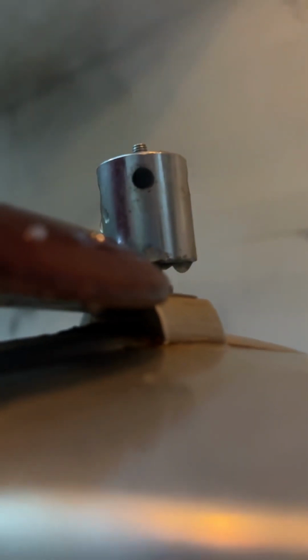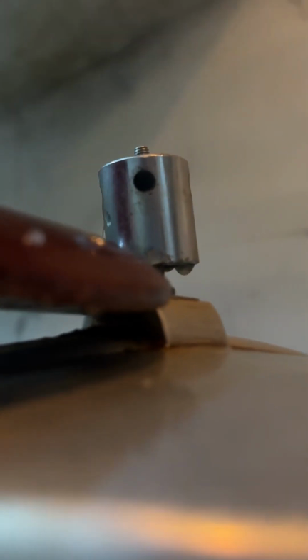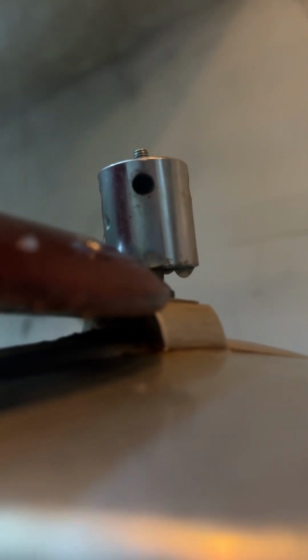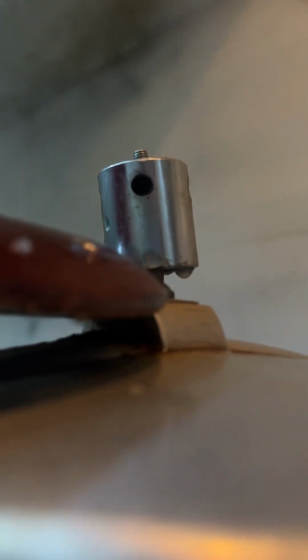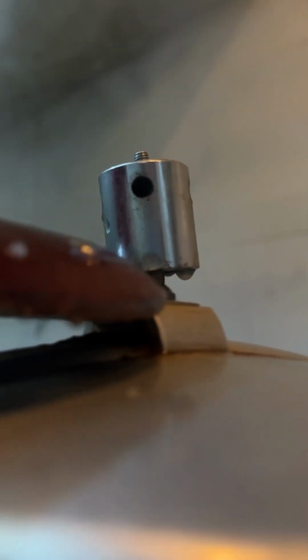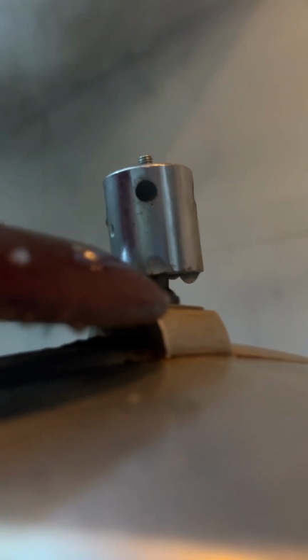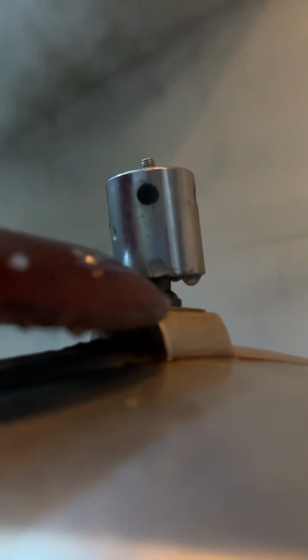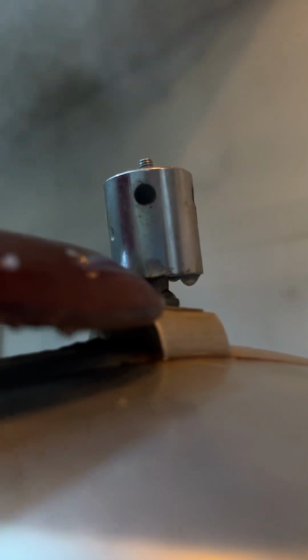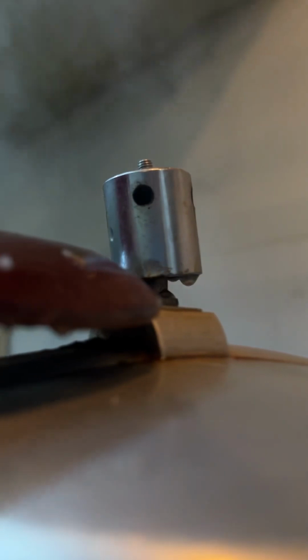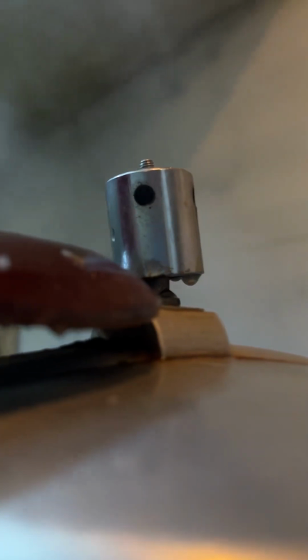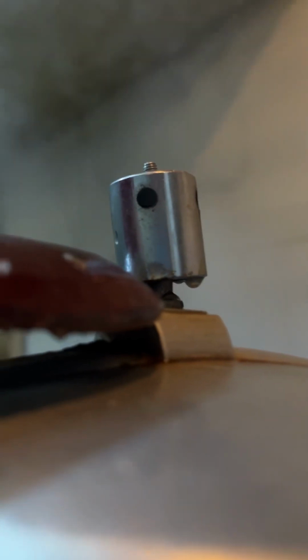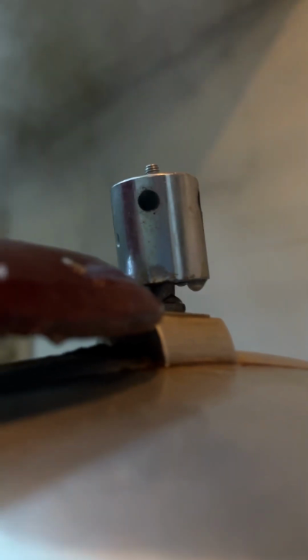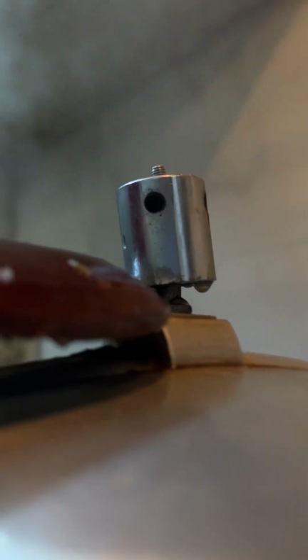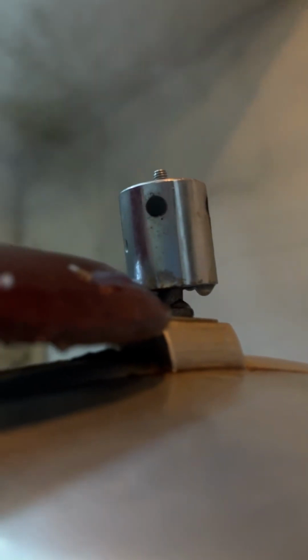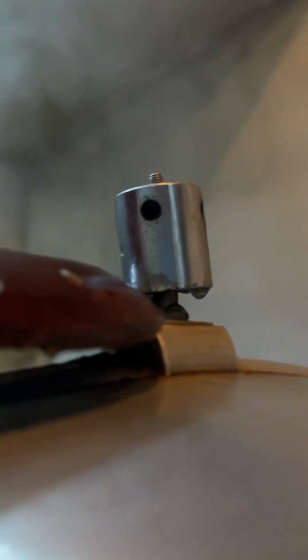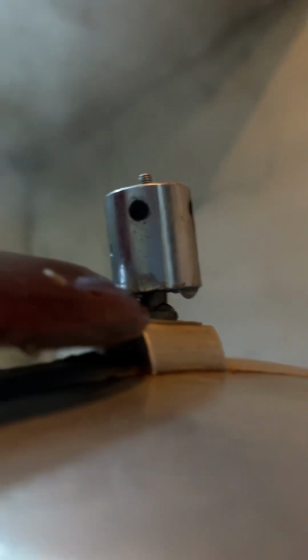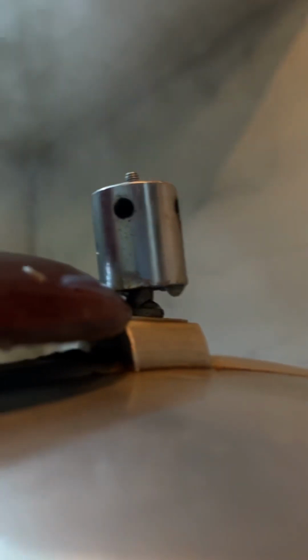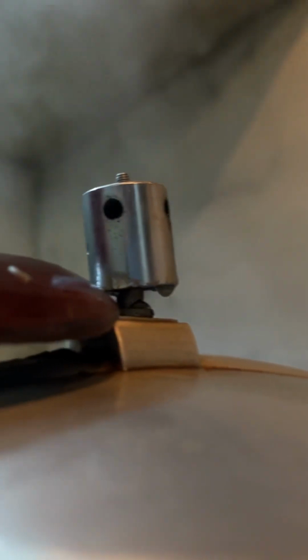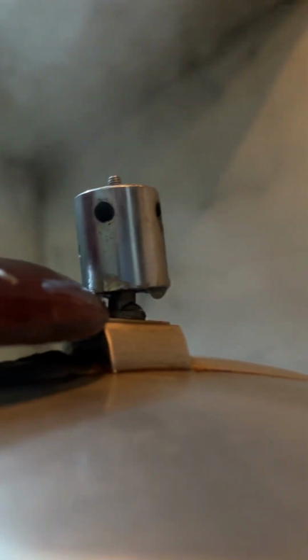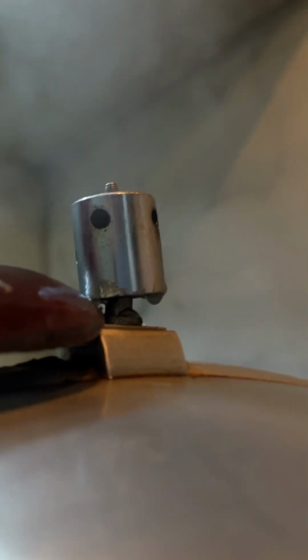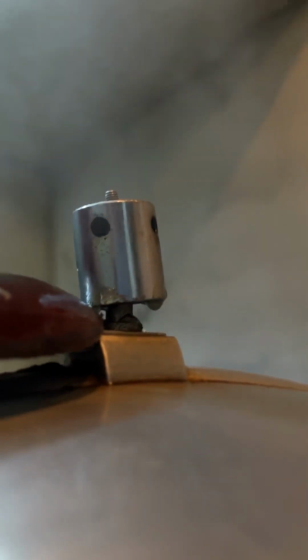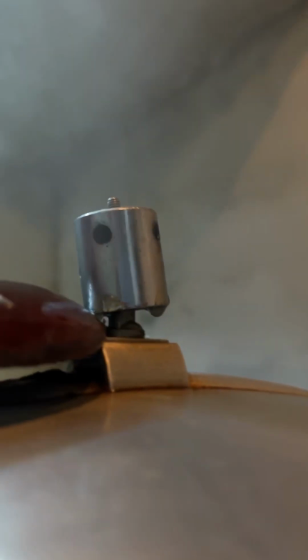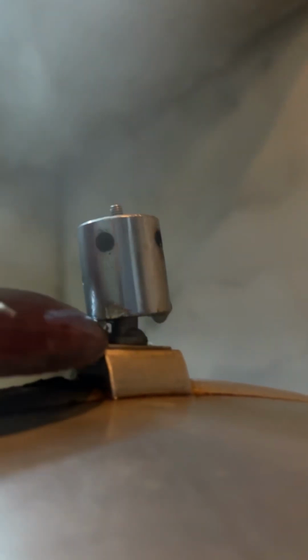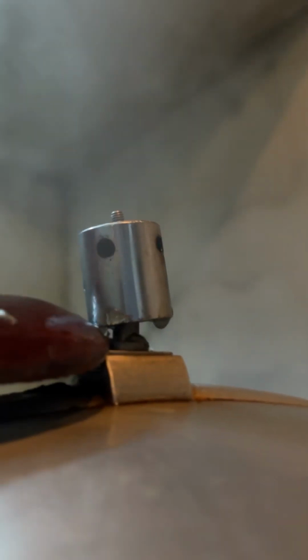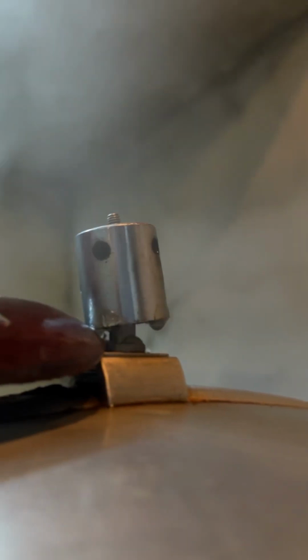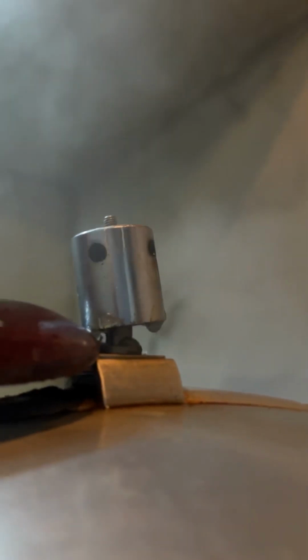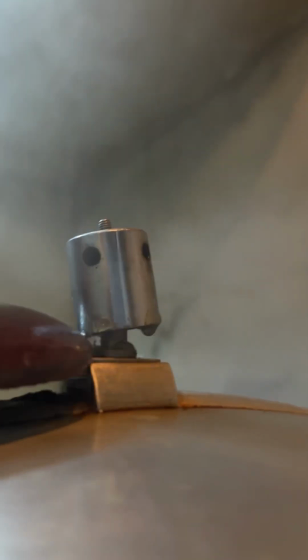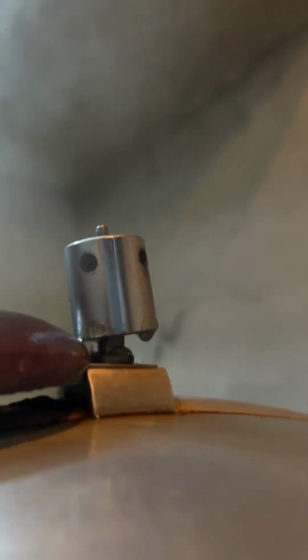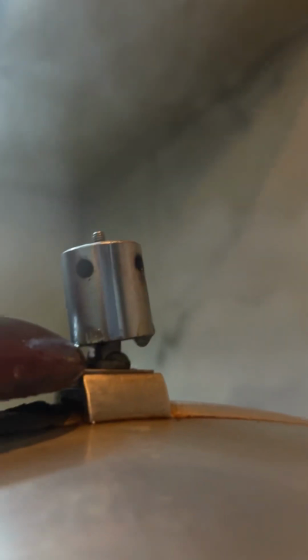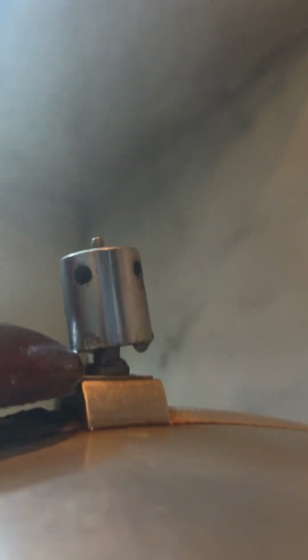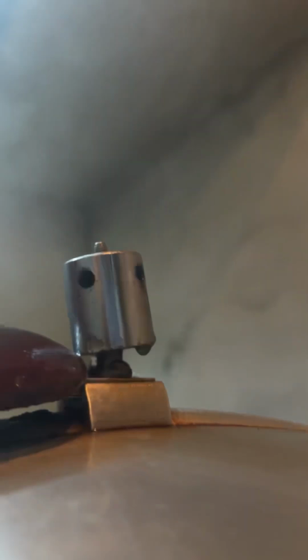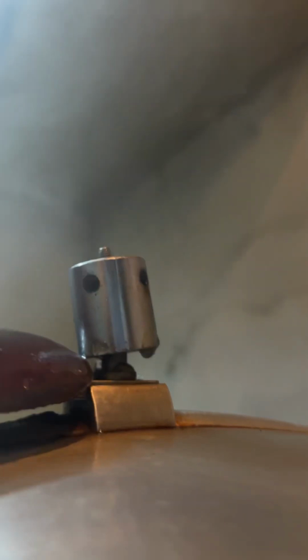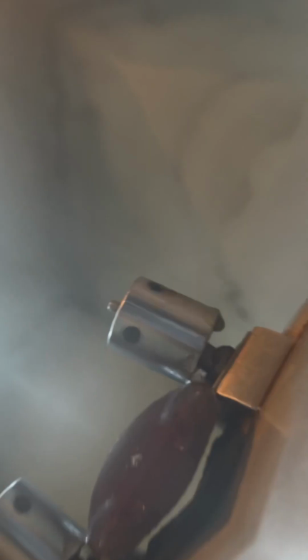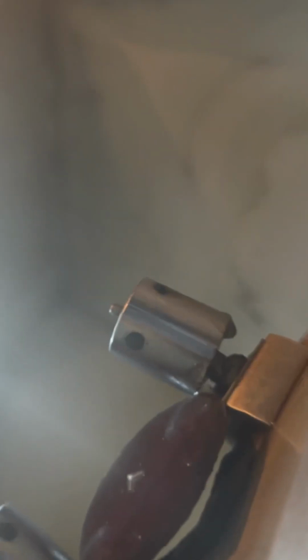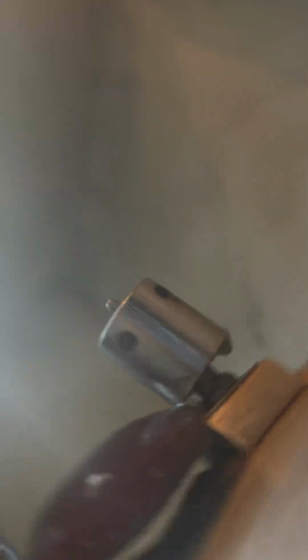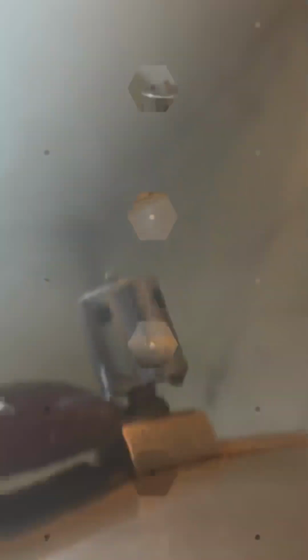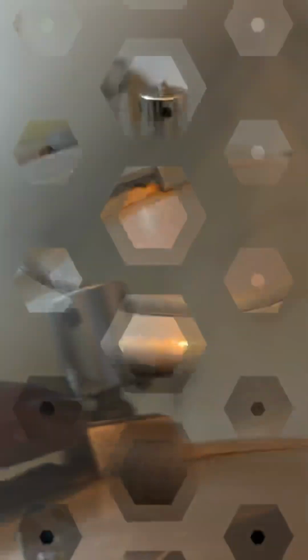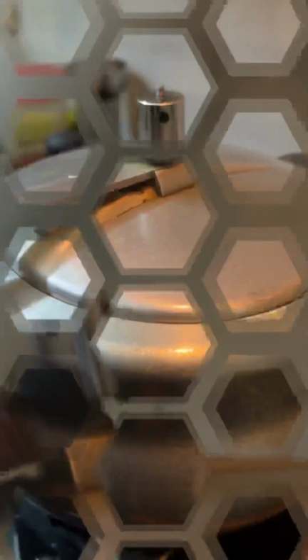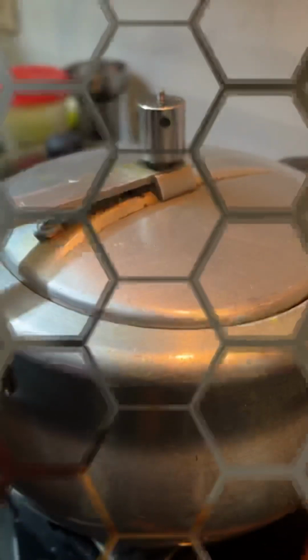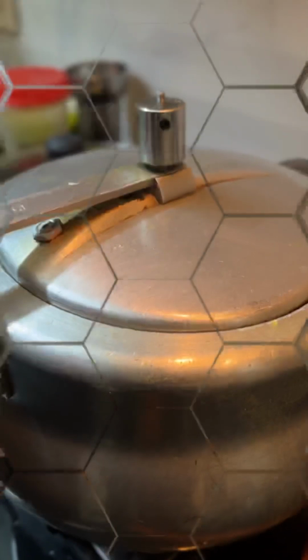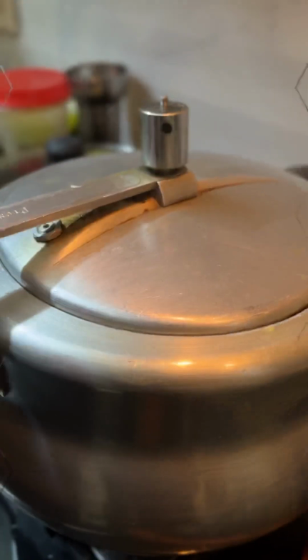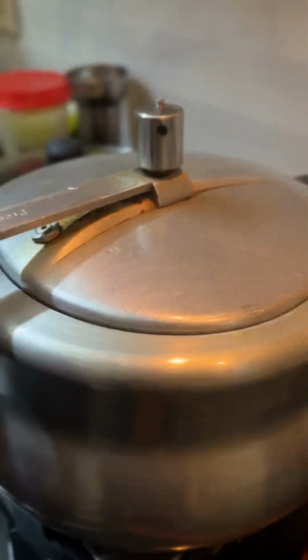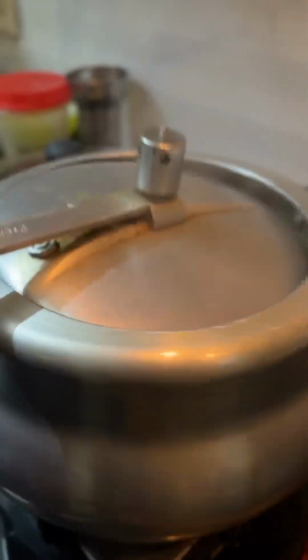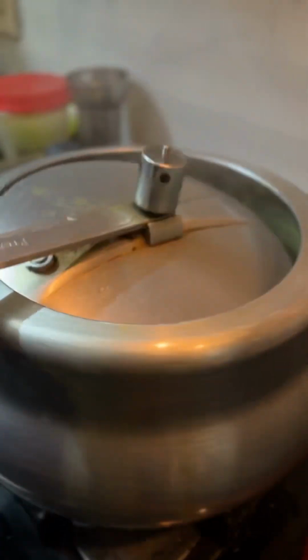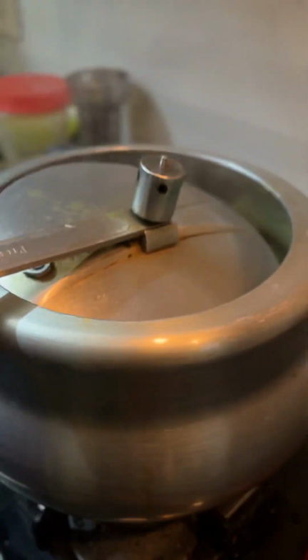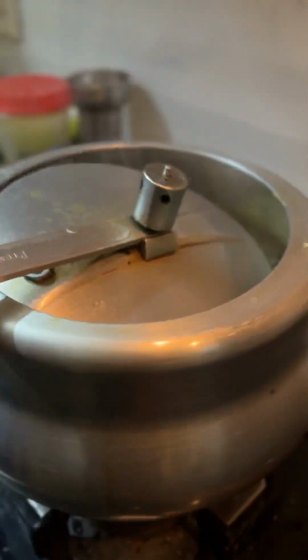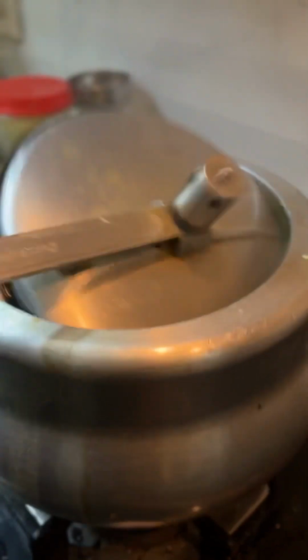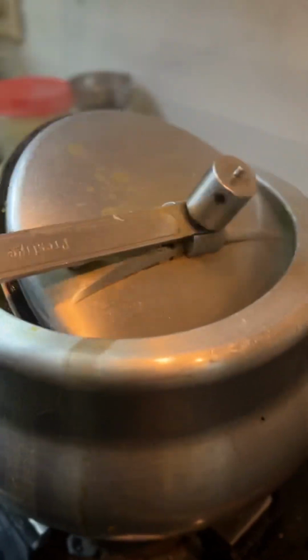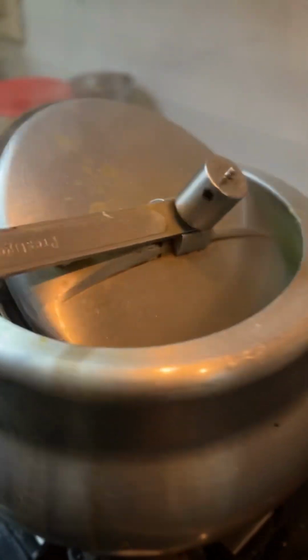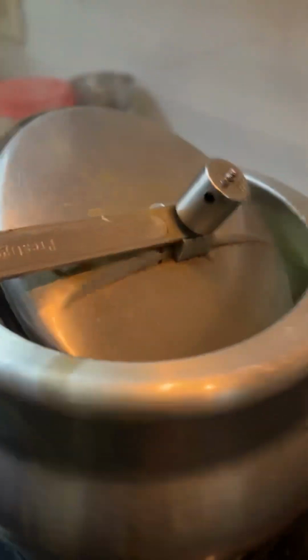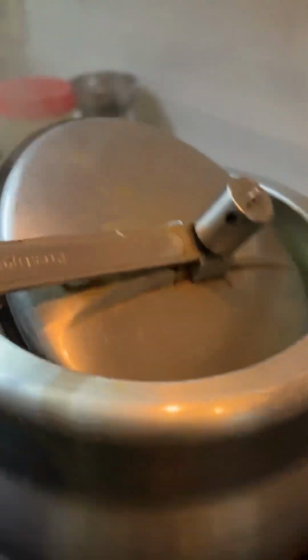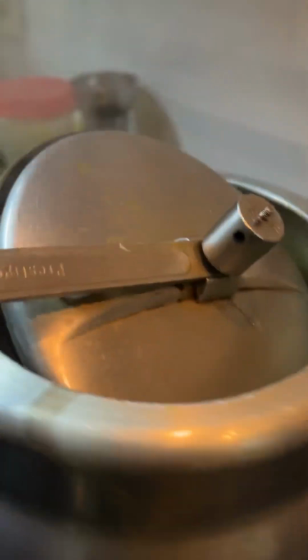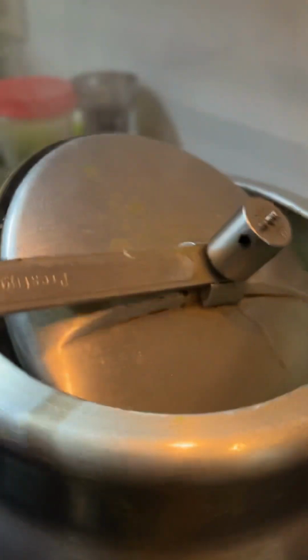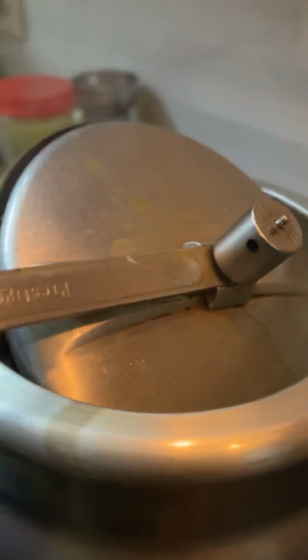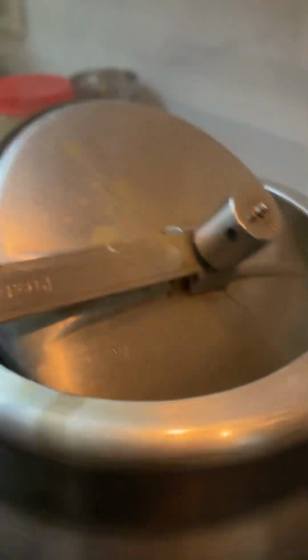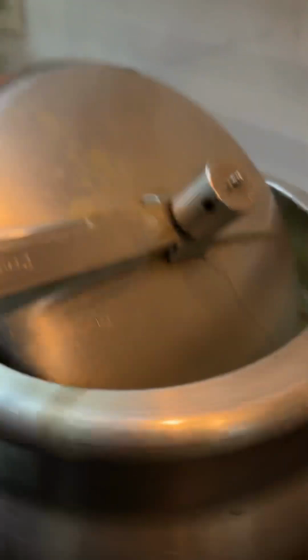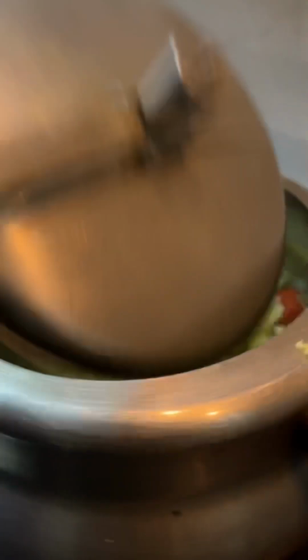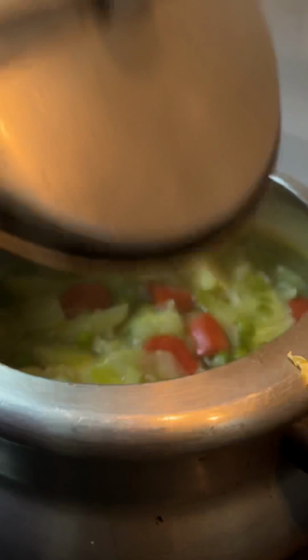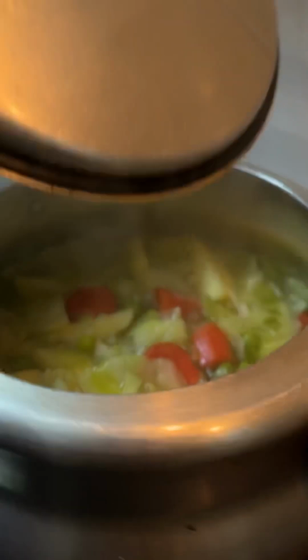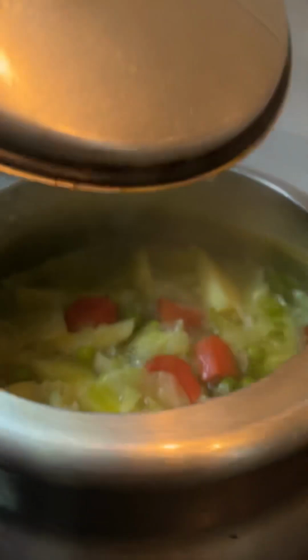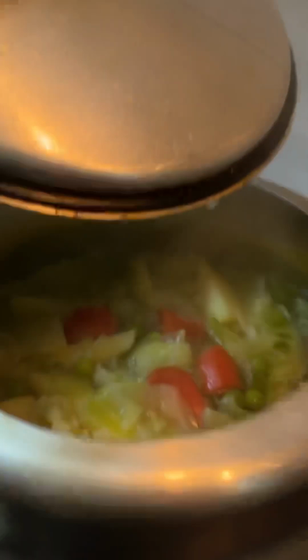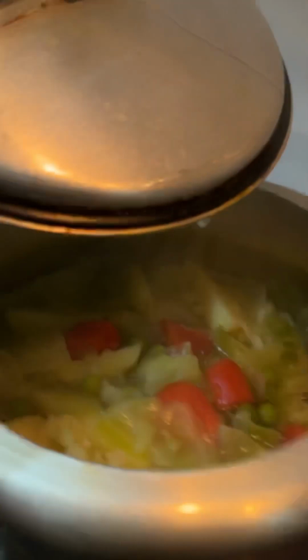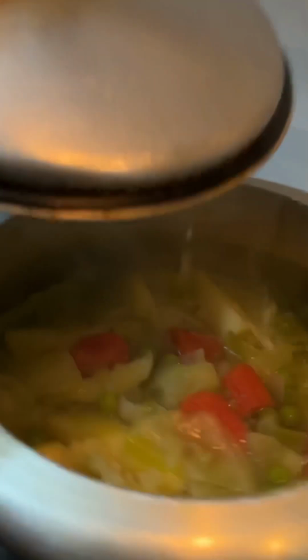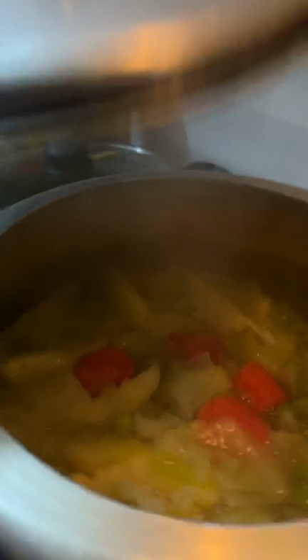Meanwhile, we have put the vegetables in the cooker. We will check that they are ready and mash them properly.